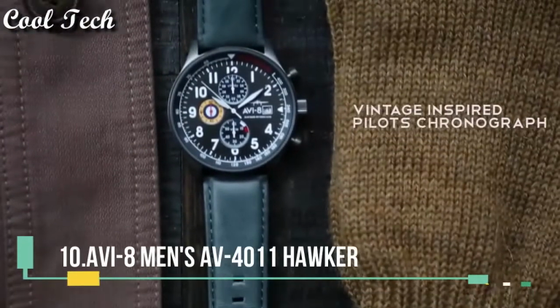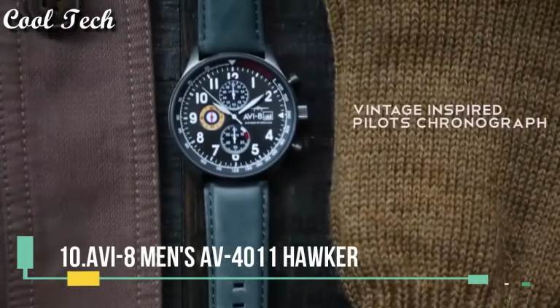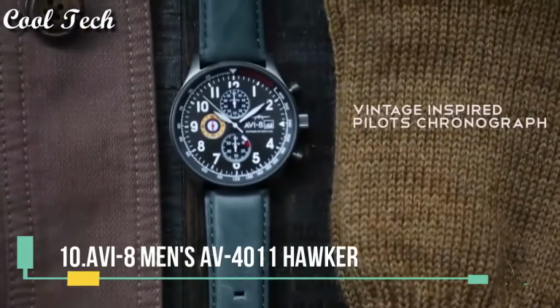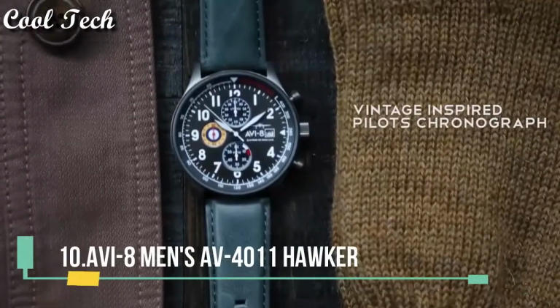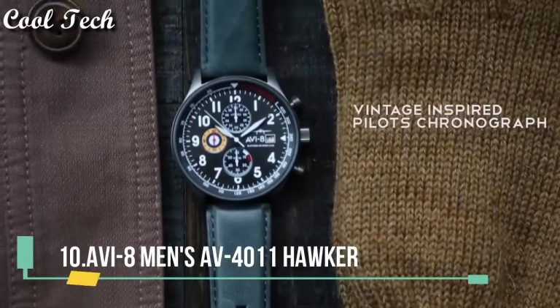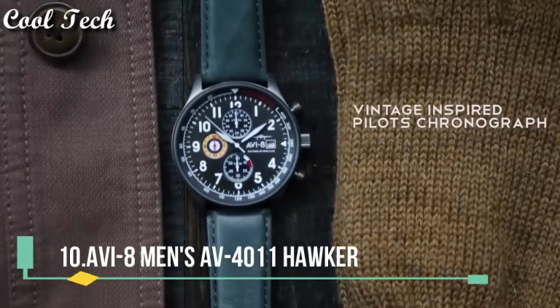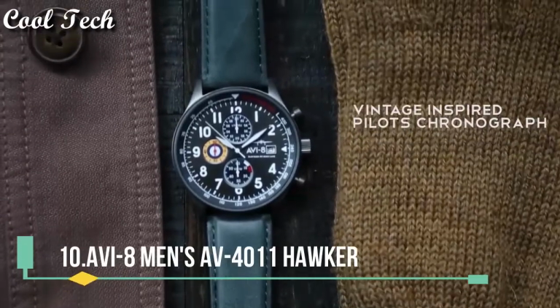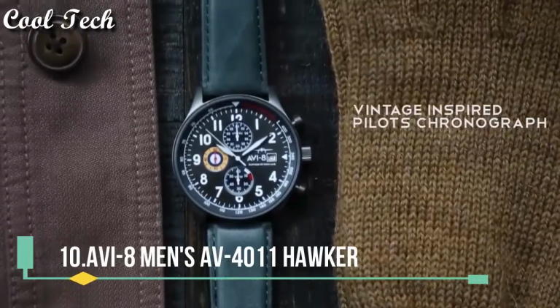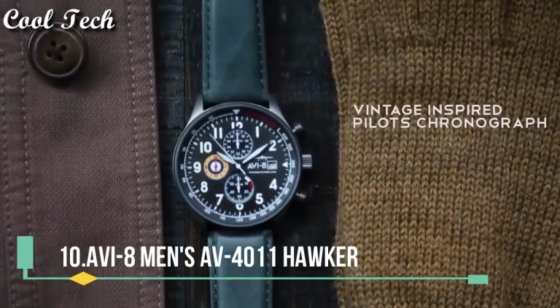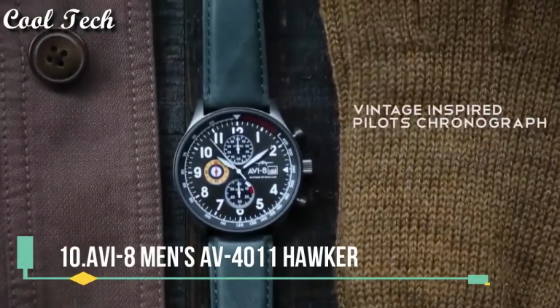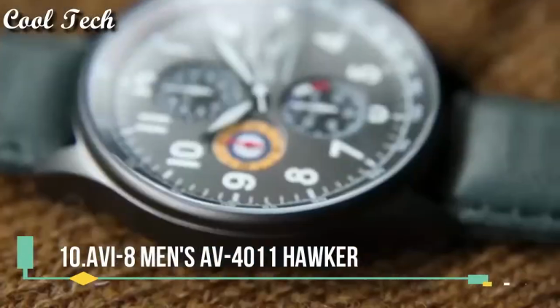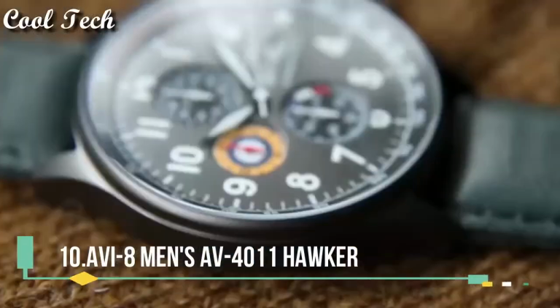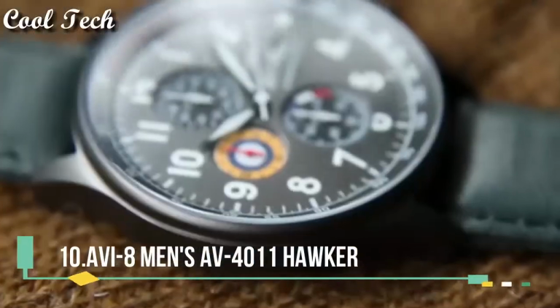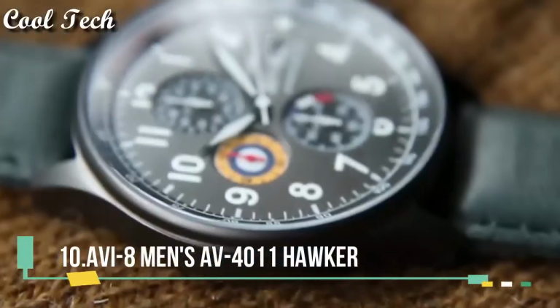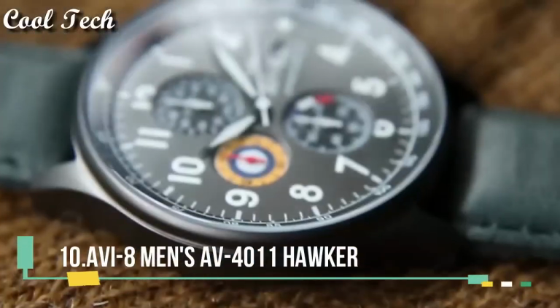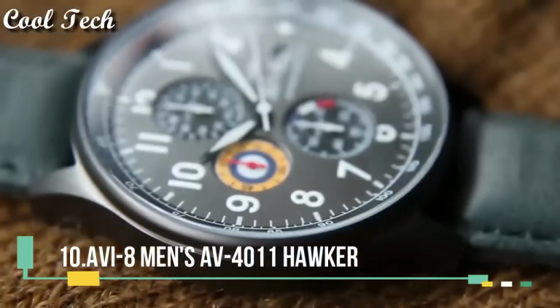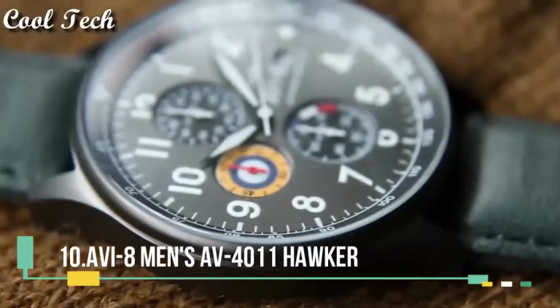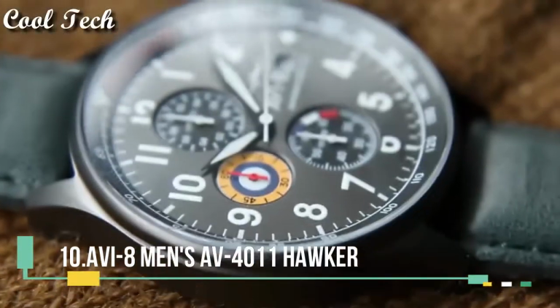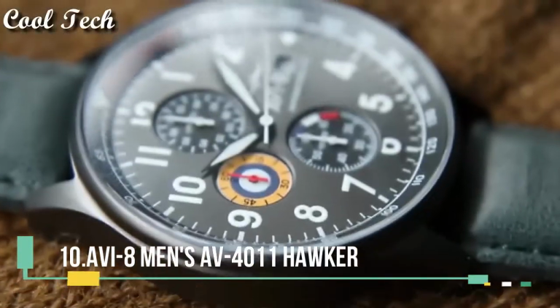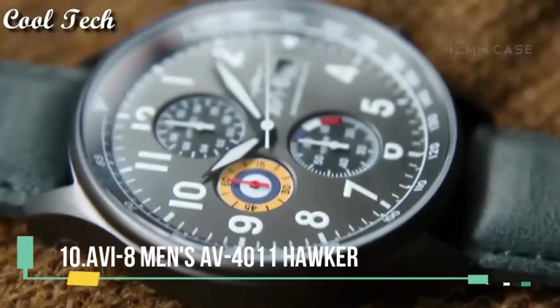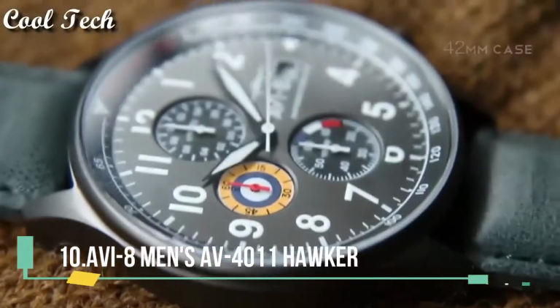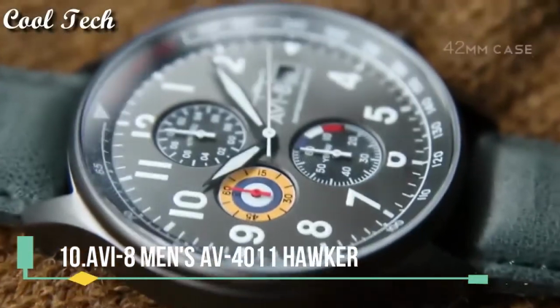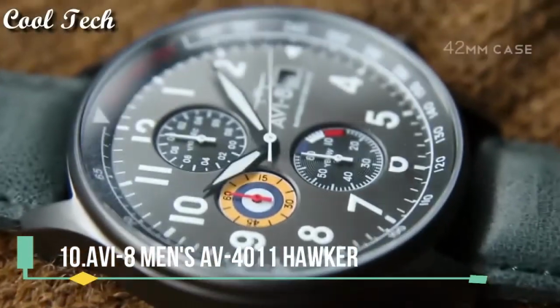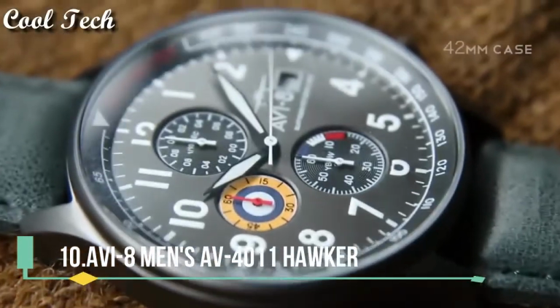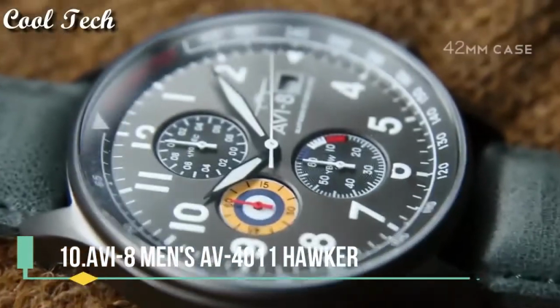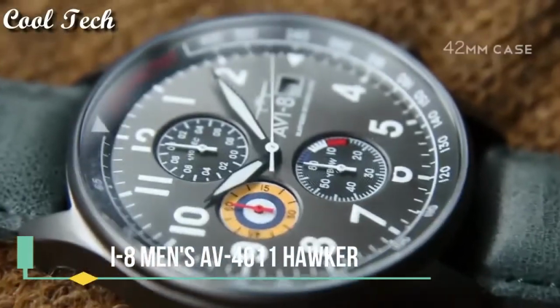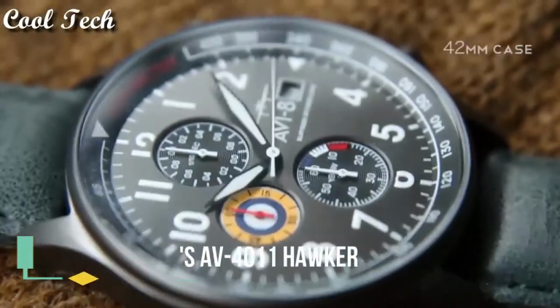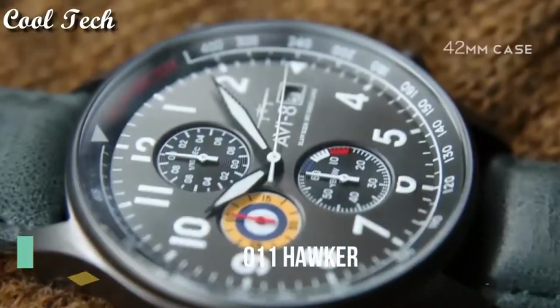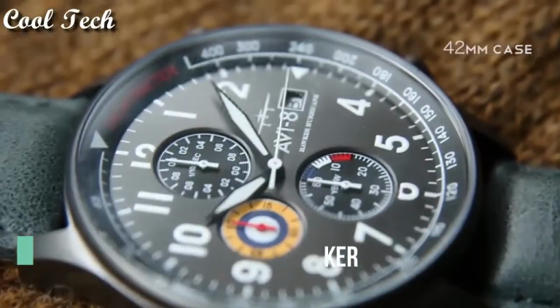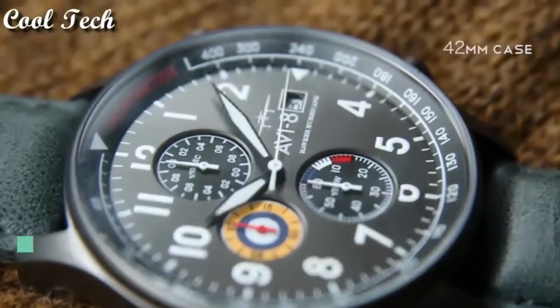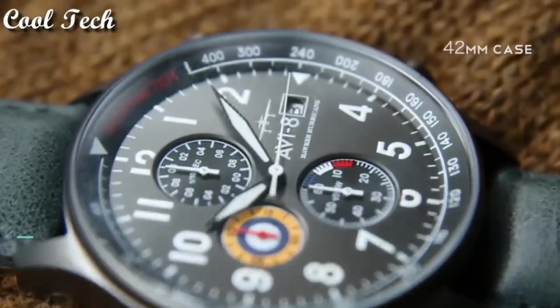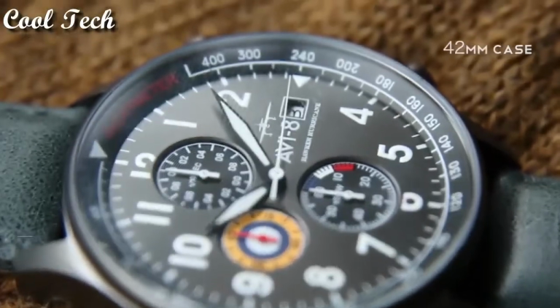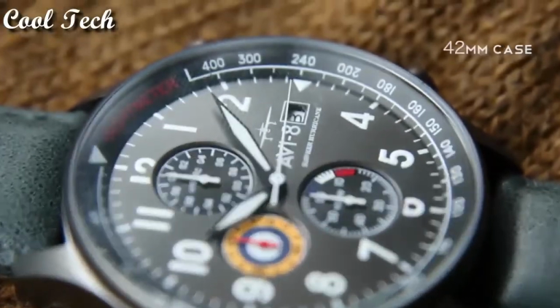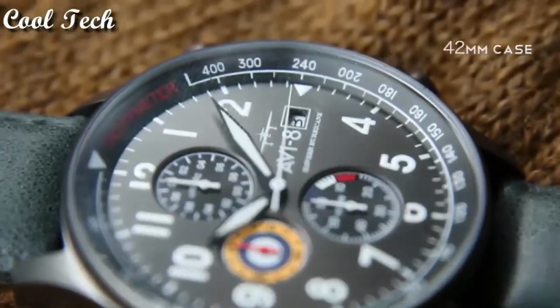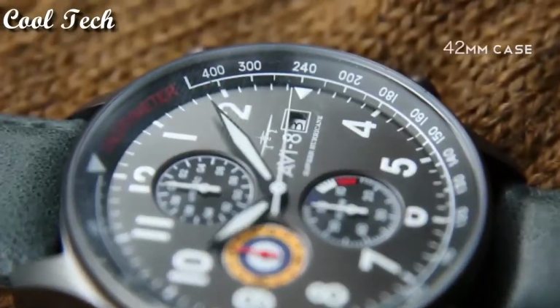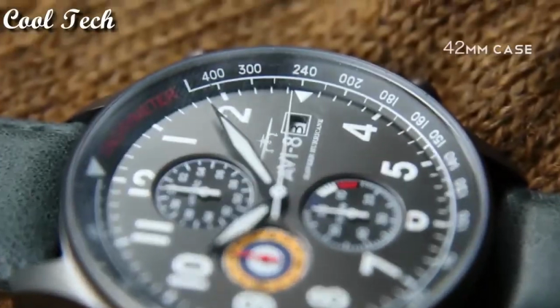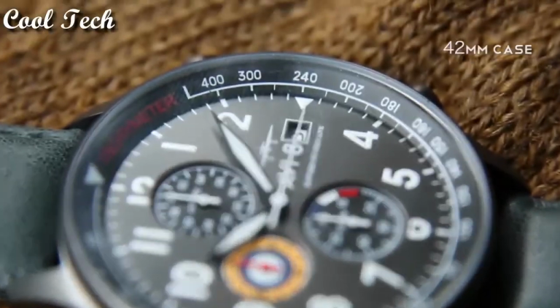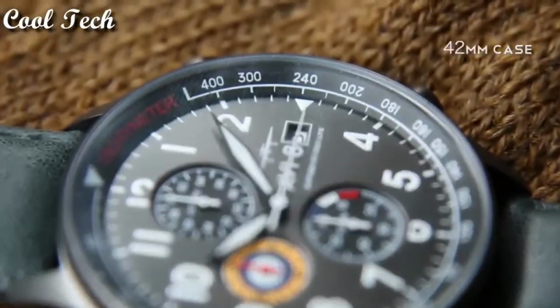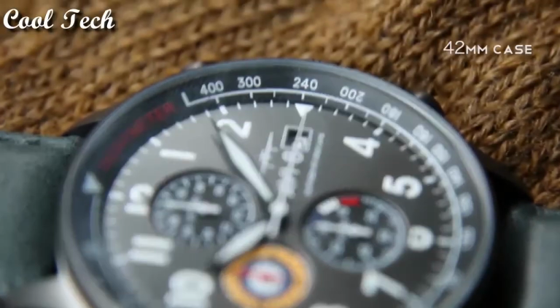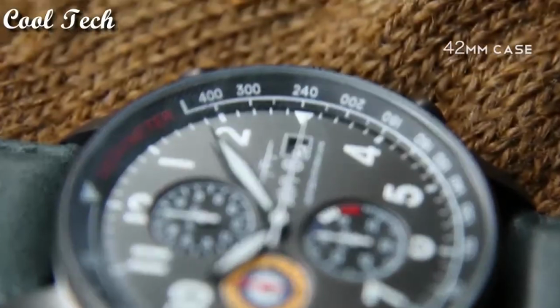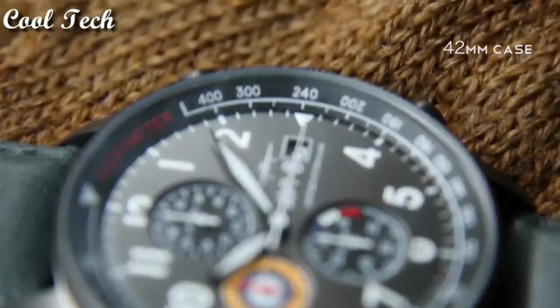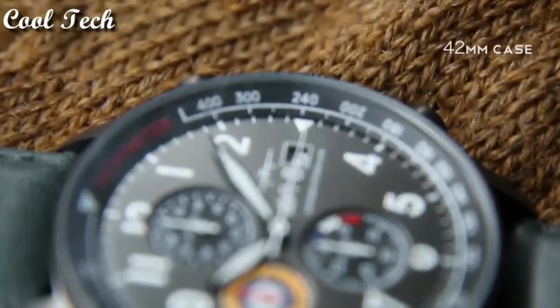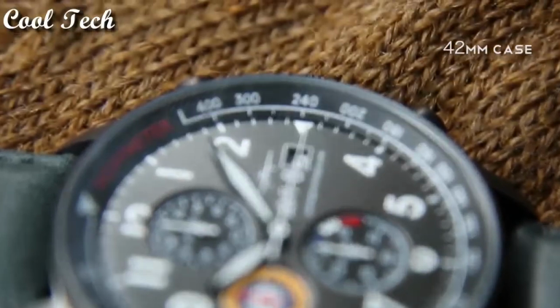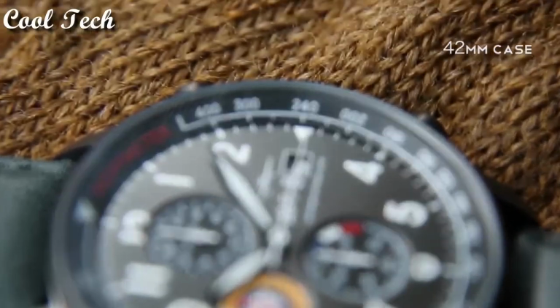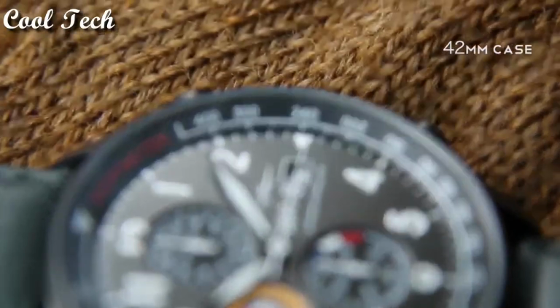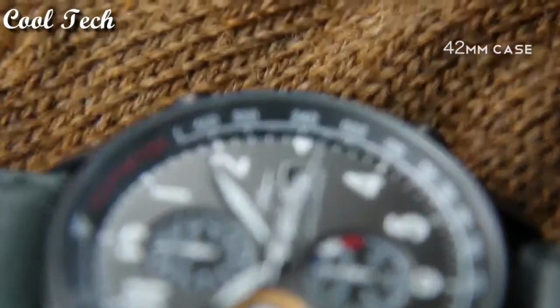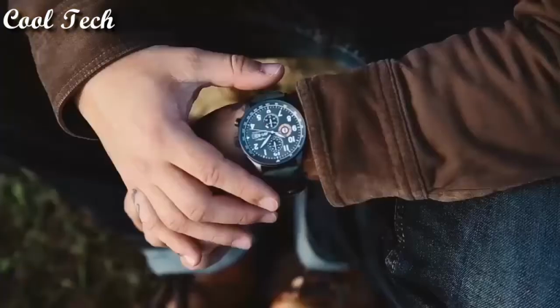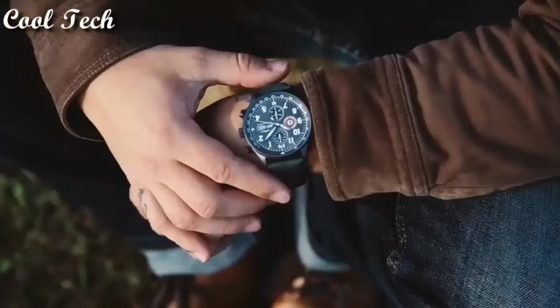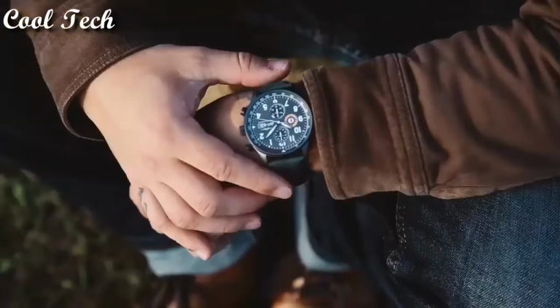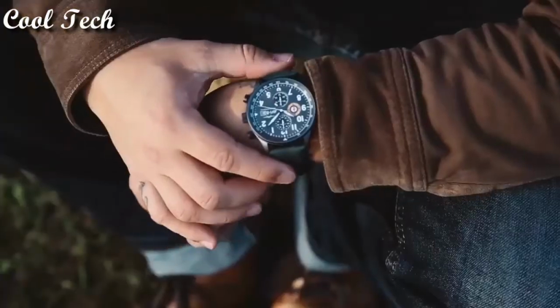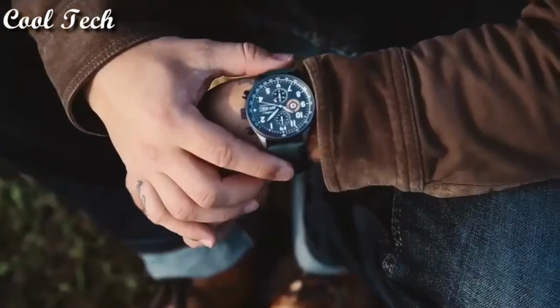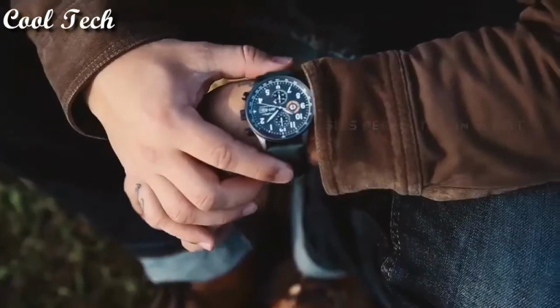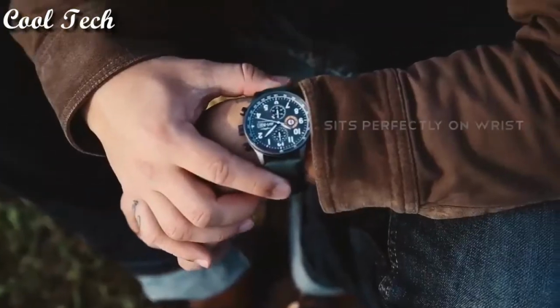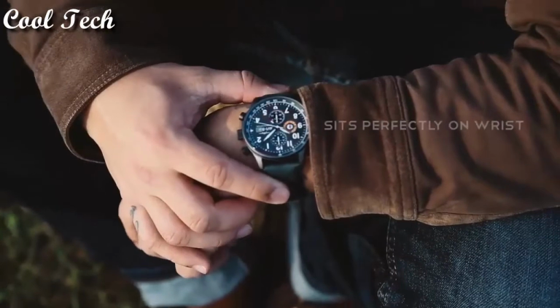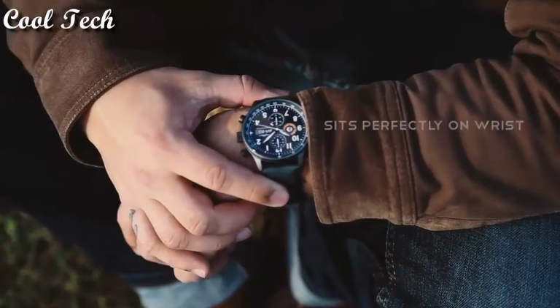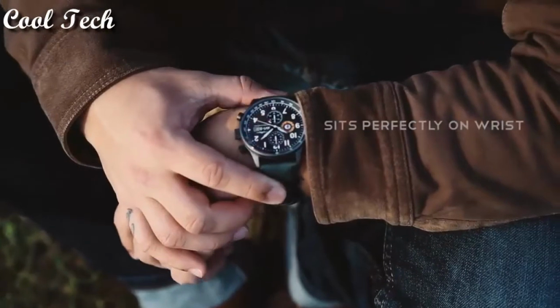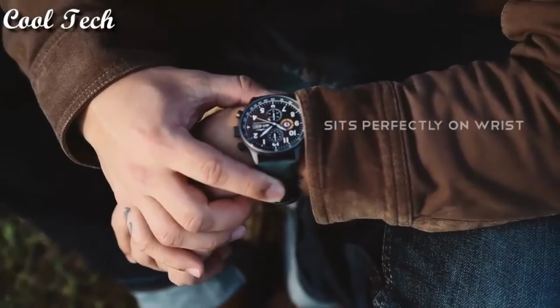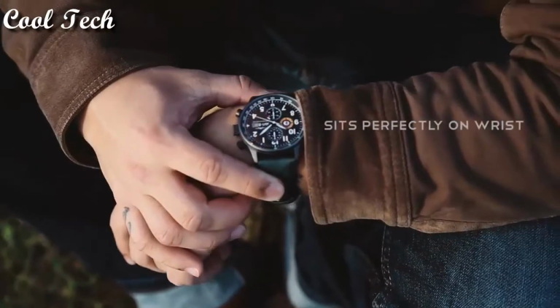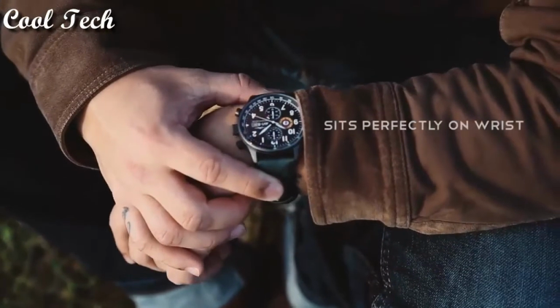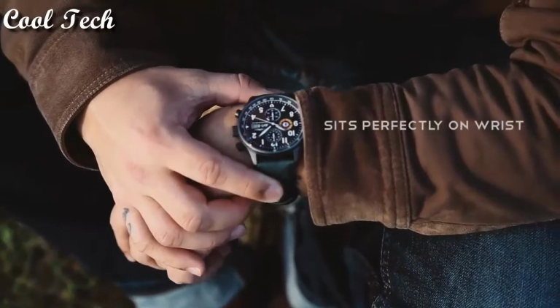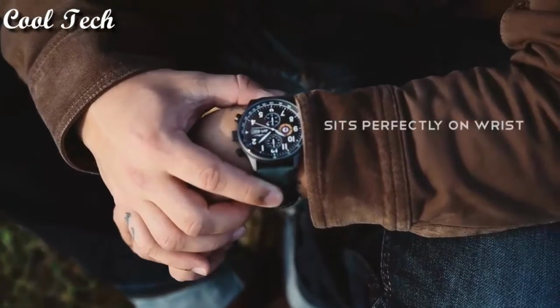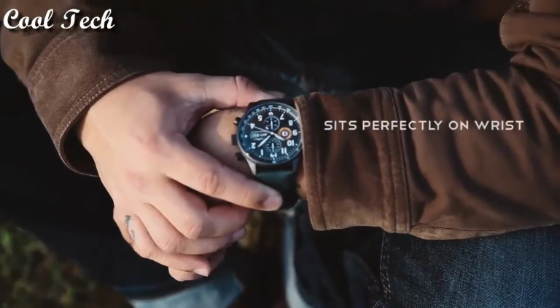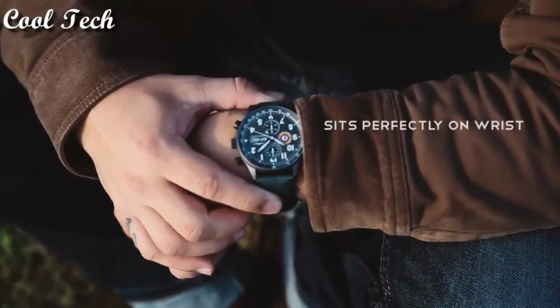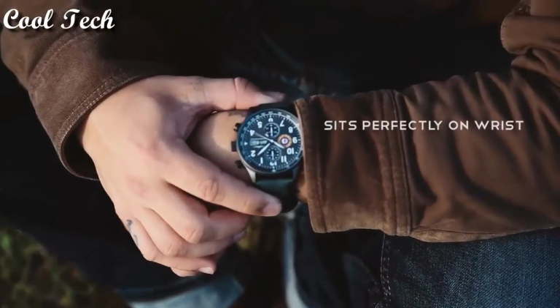Hello everyone, today we have looked at the best aviation watches in the market in 2021.